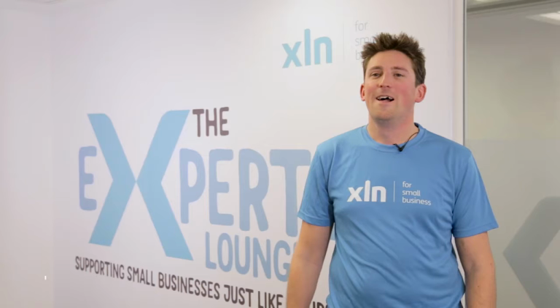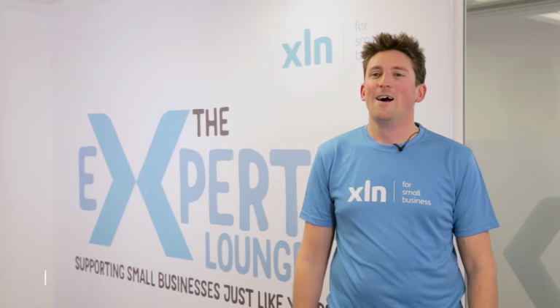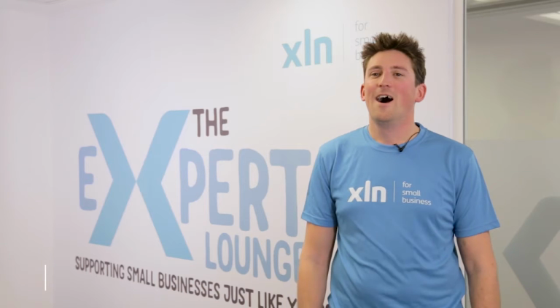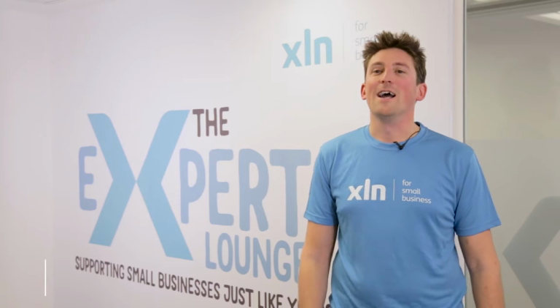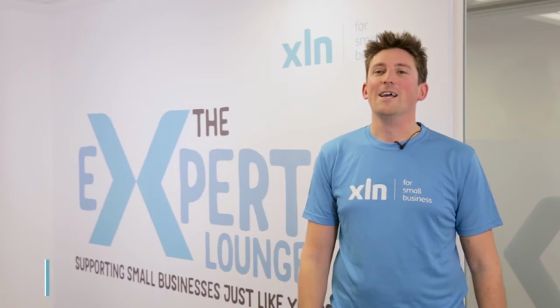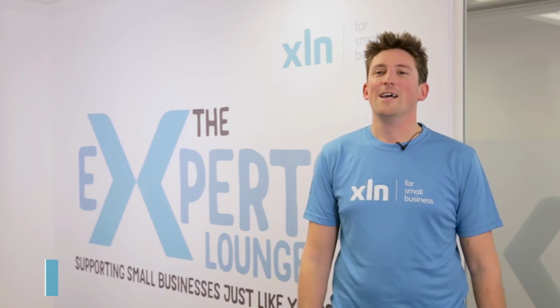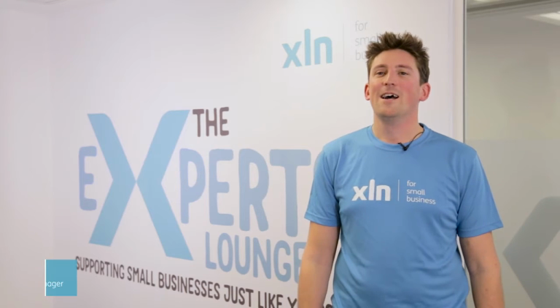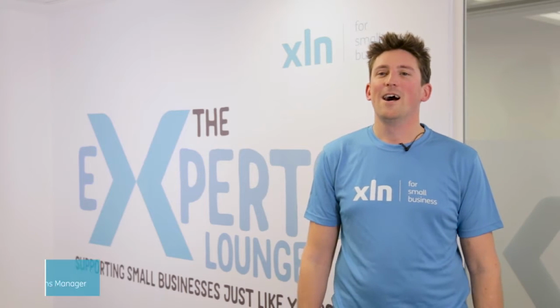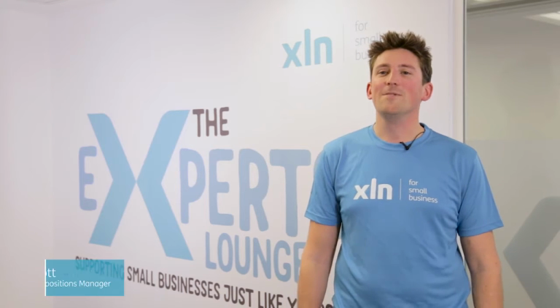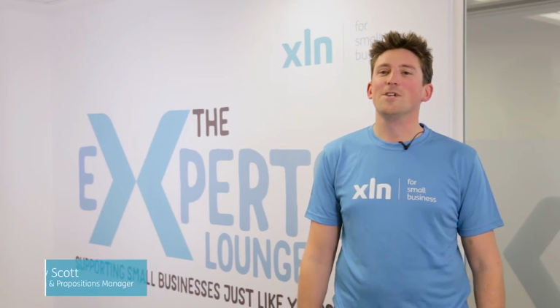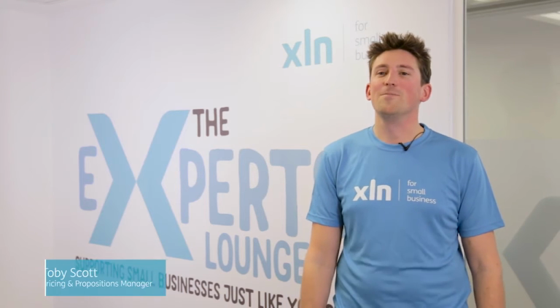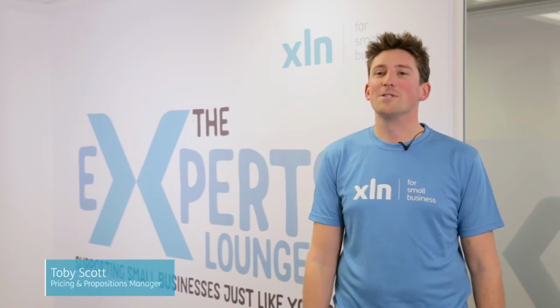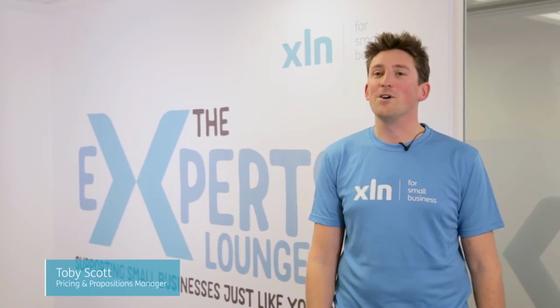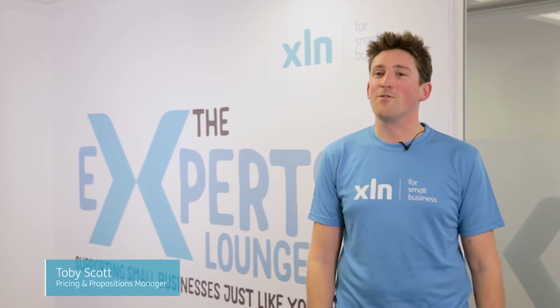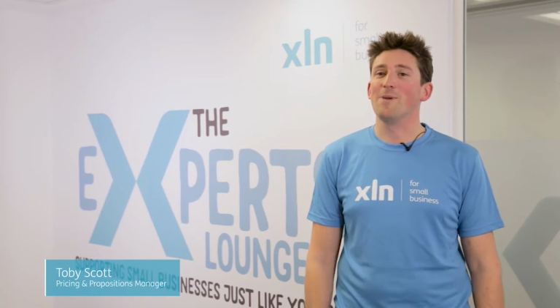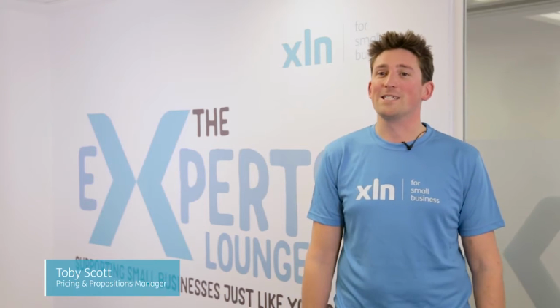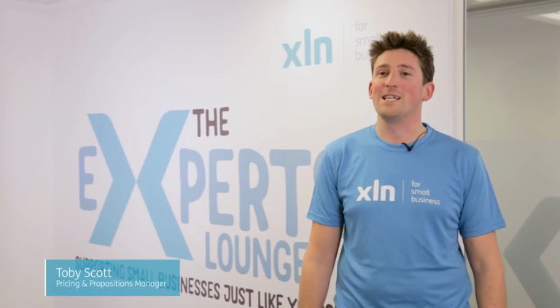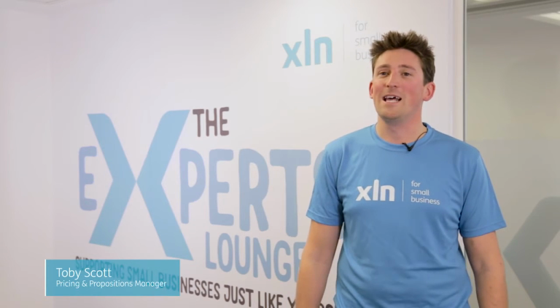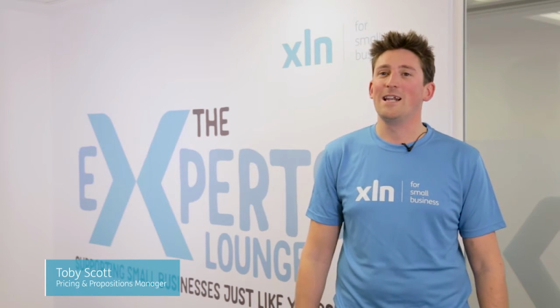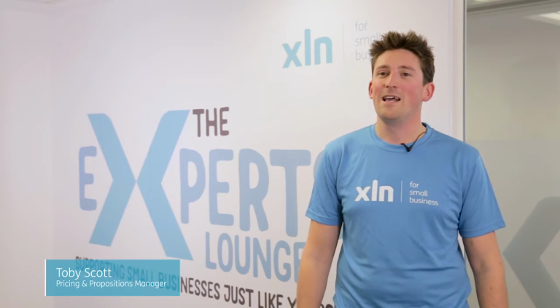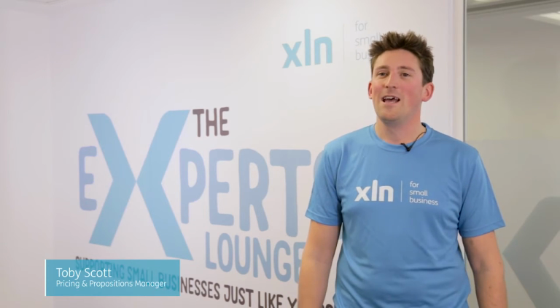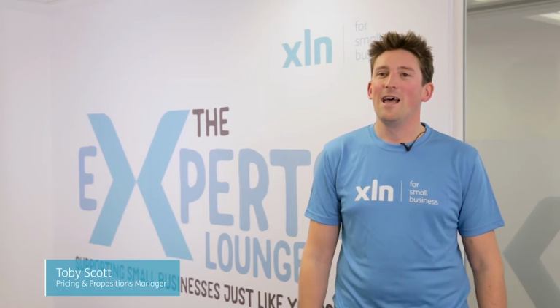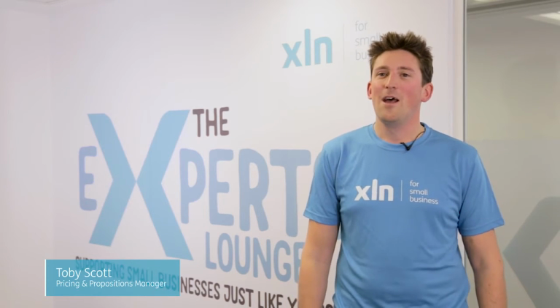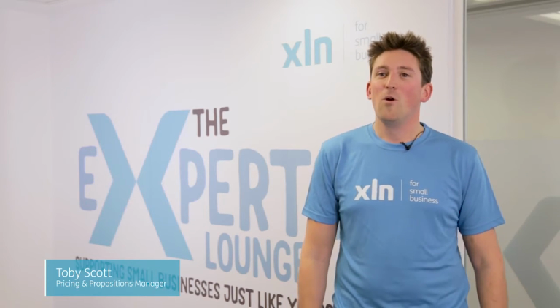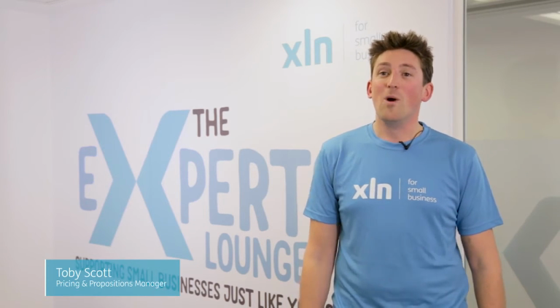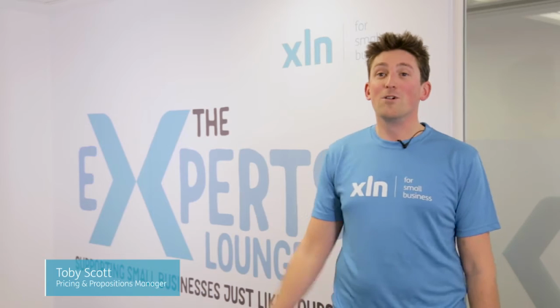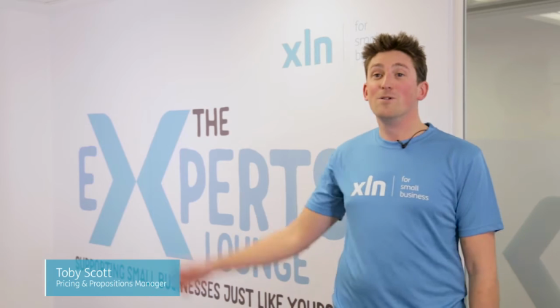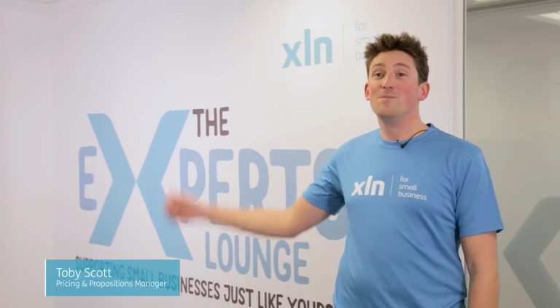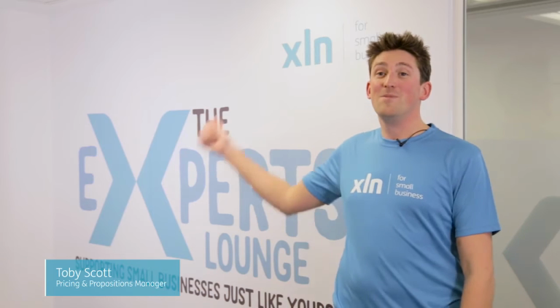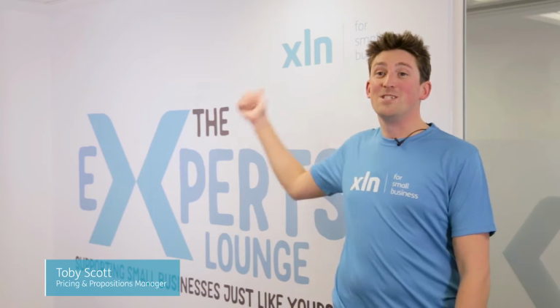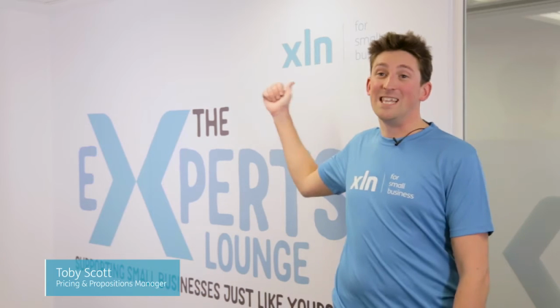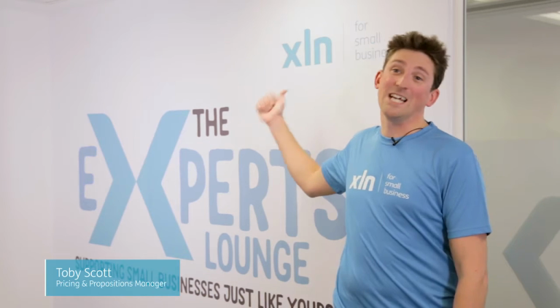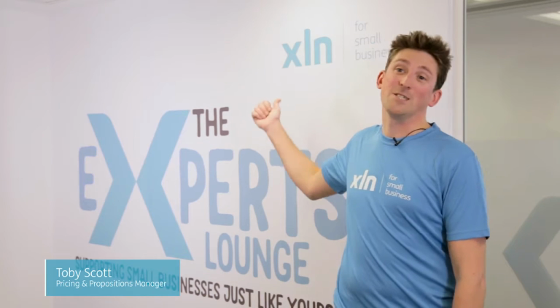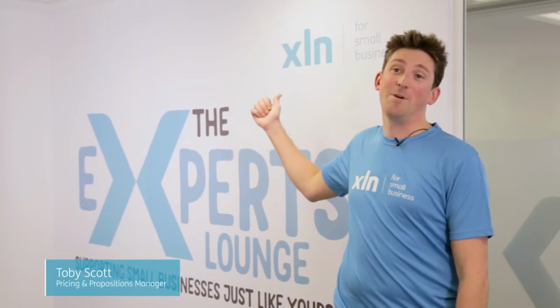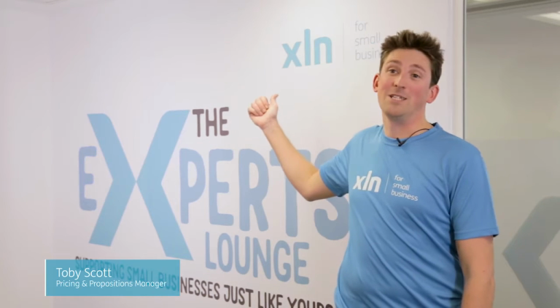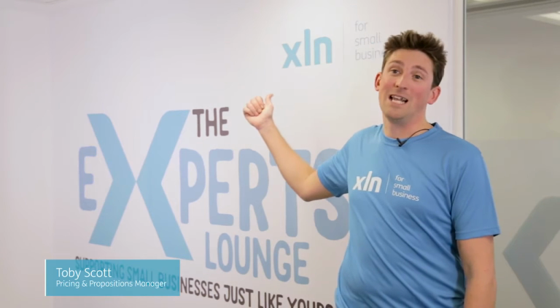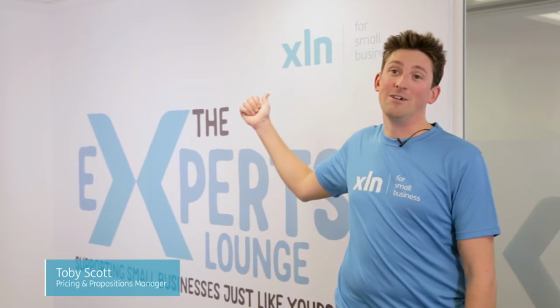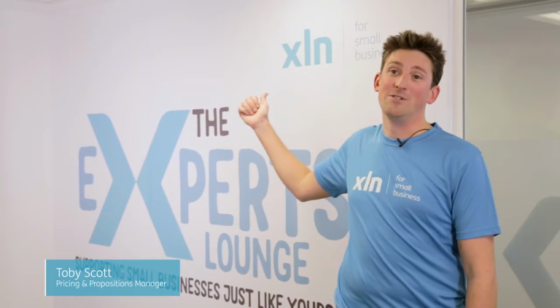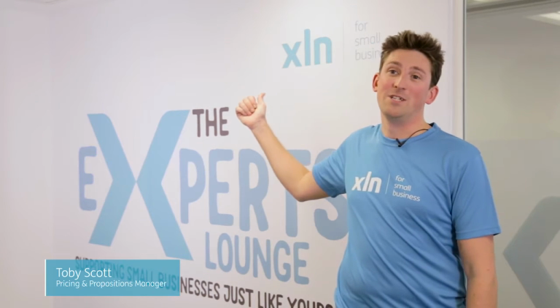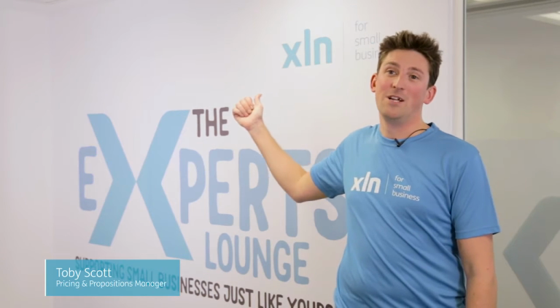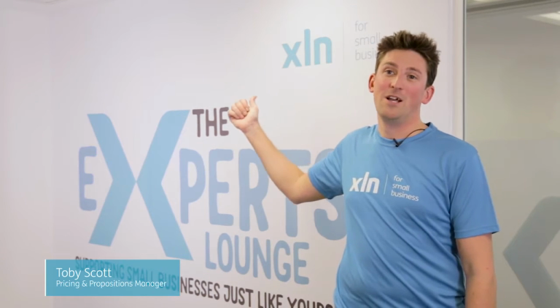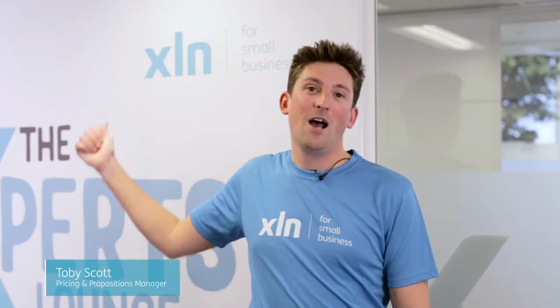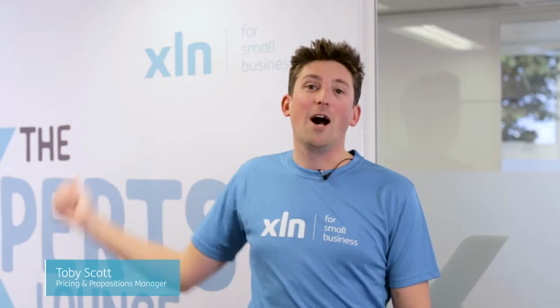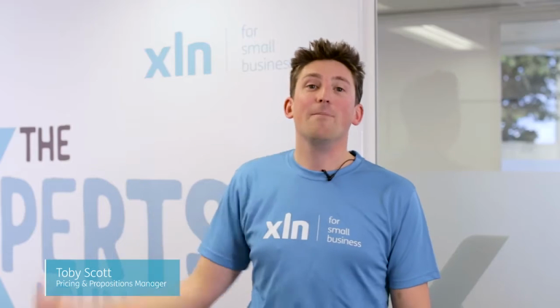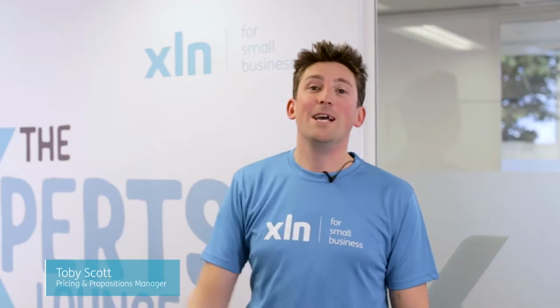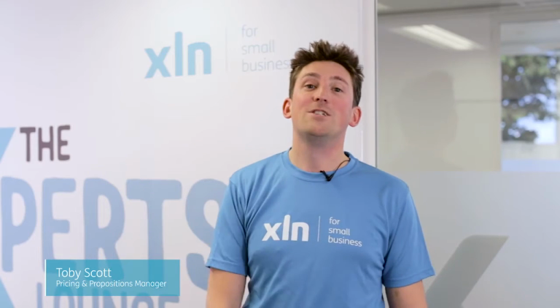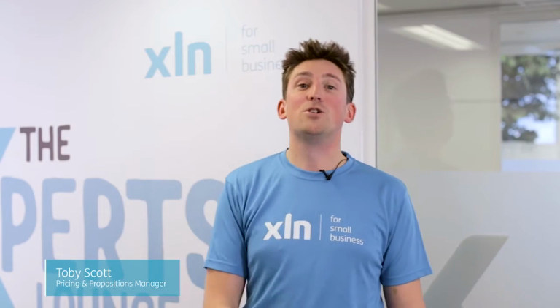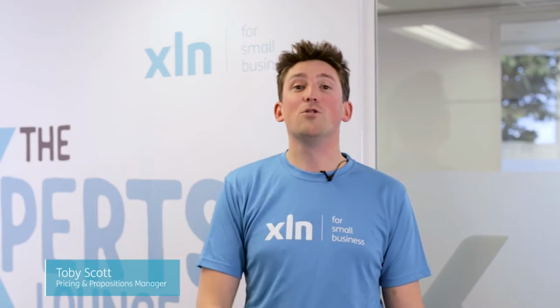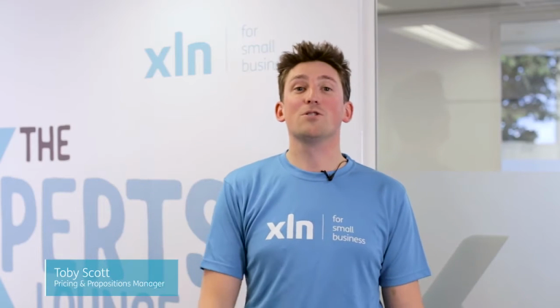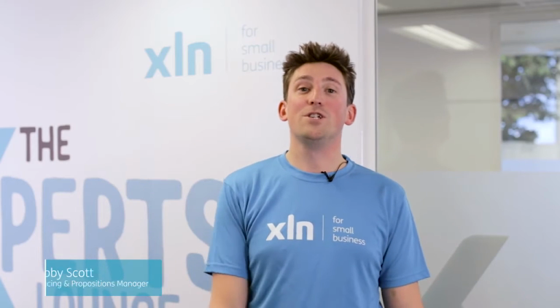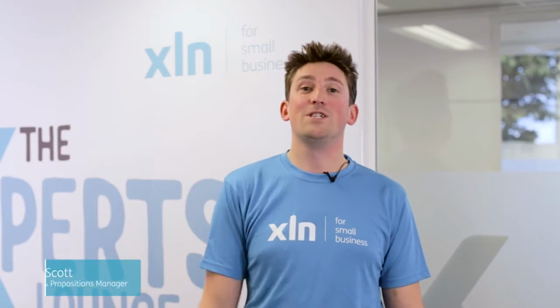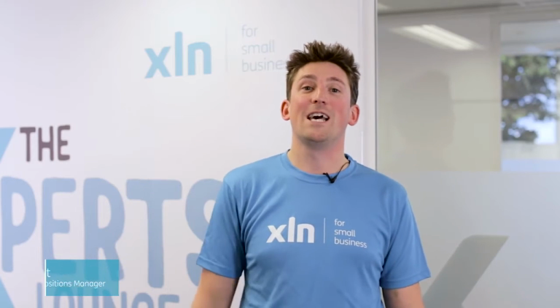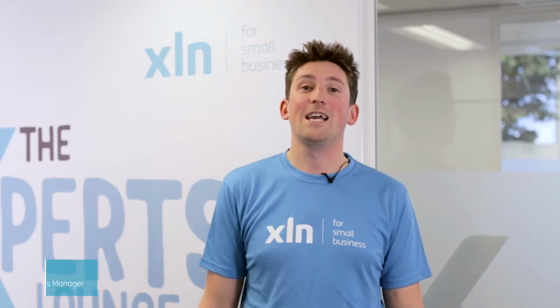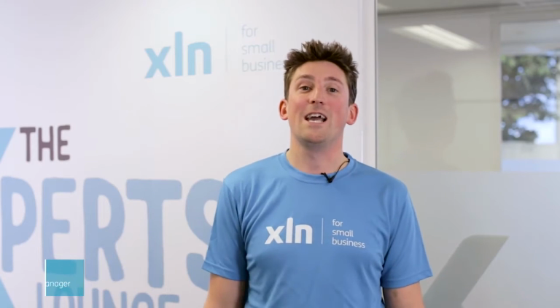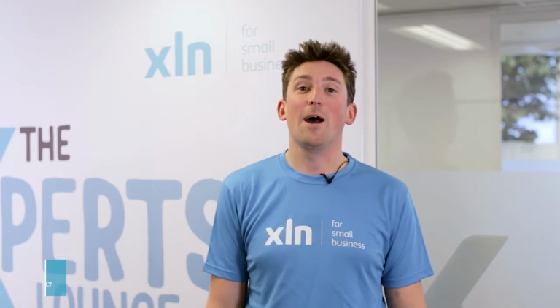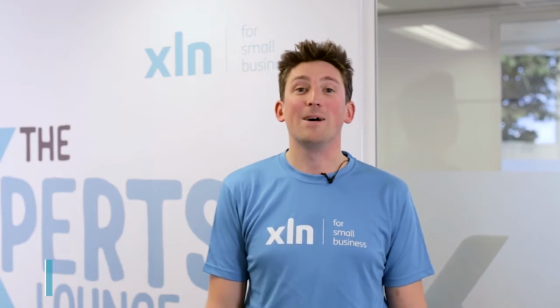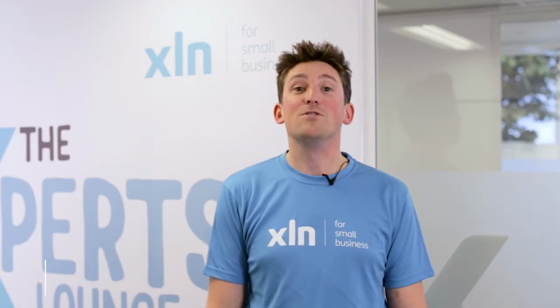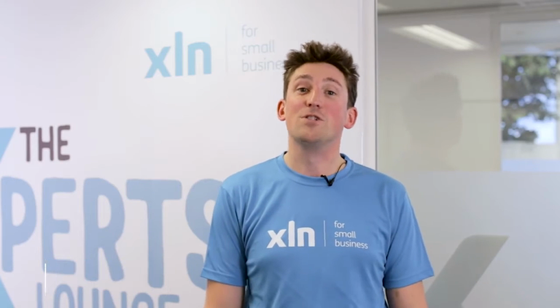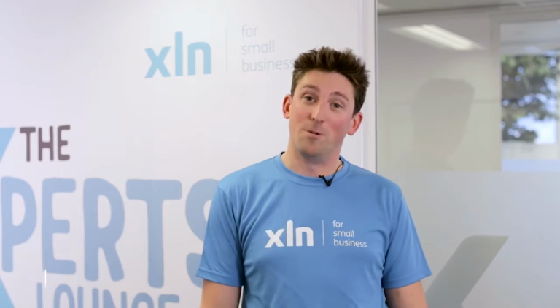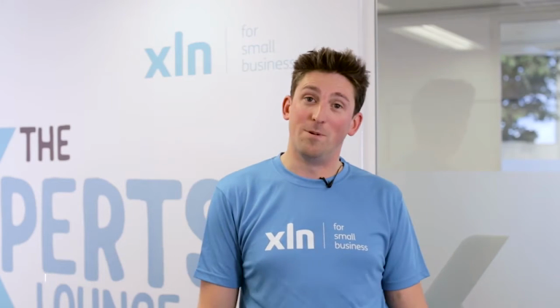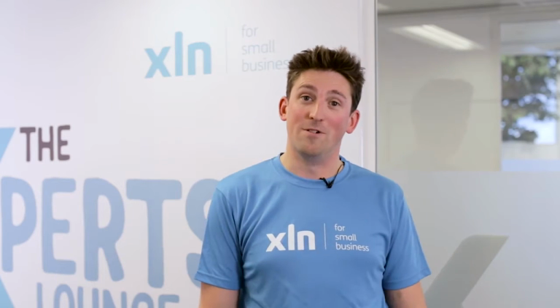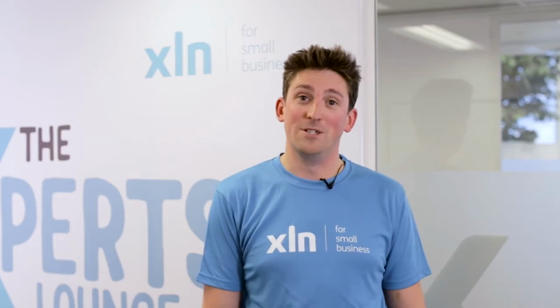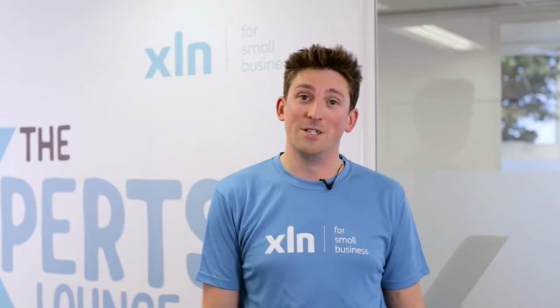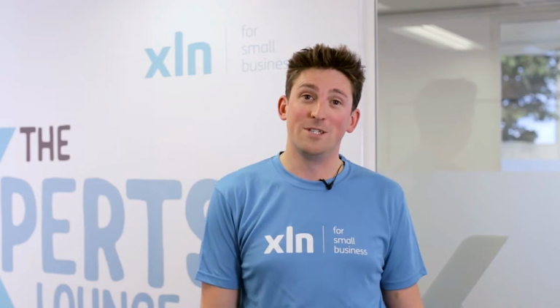Hi, I'm Toby Scott from XLN. Welcome to the Experts Lounge. I'm here to talk to you today about super routers.